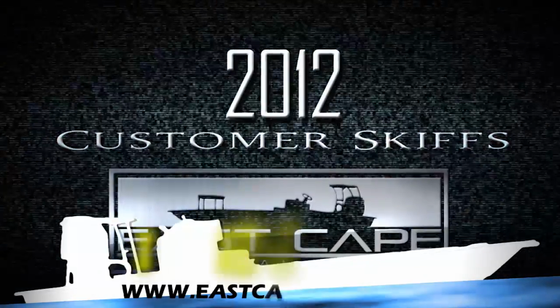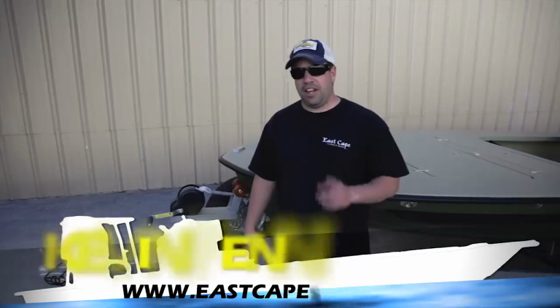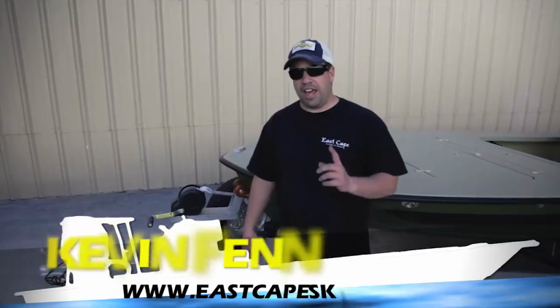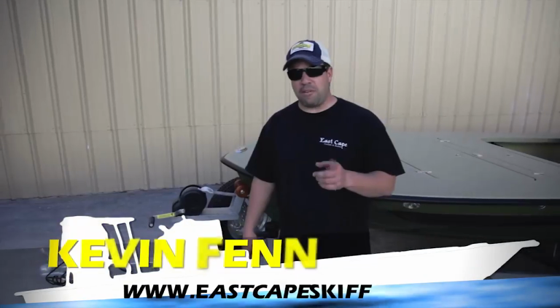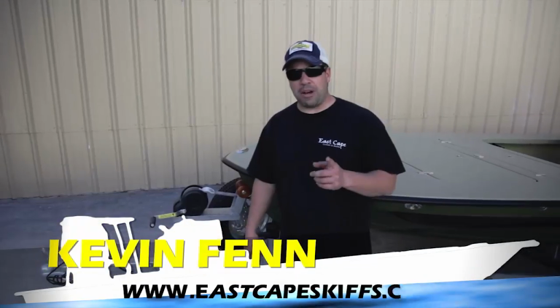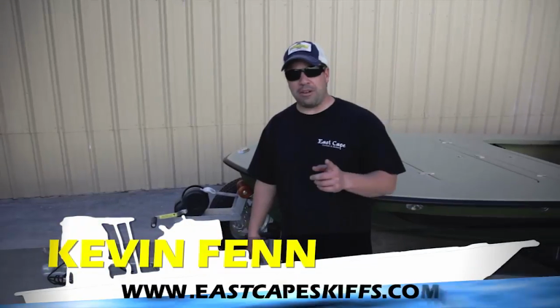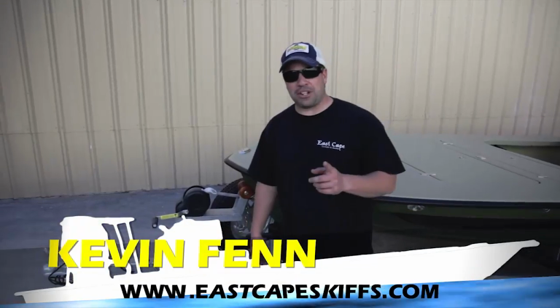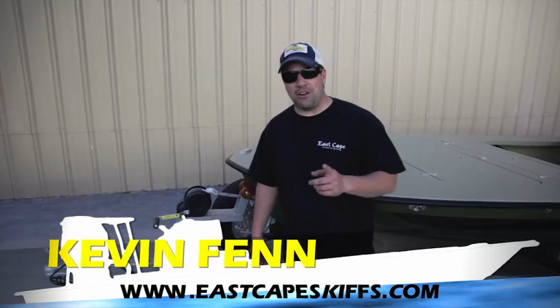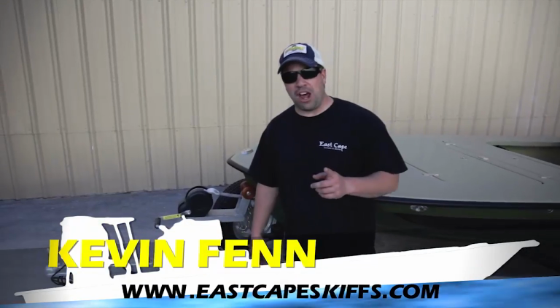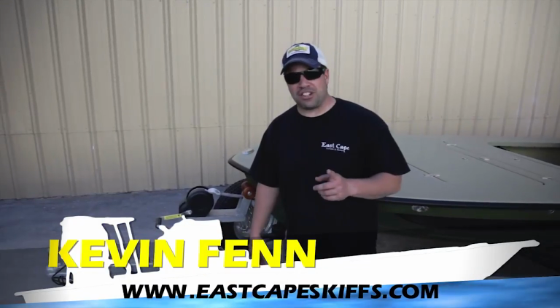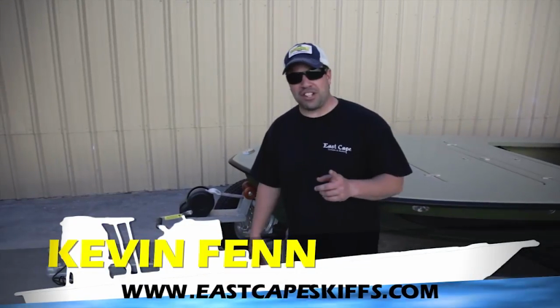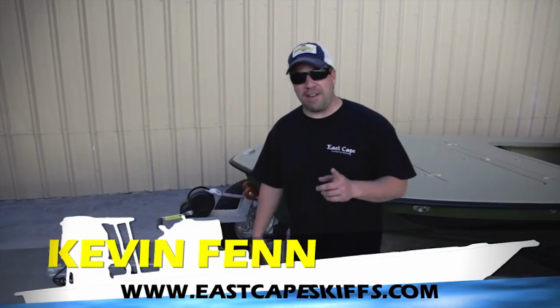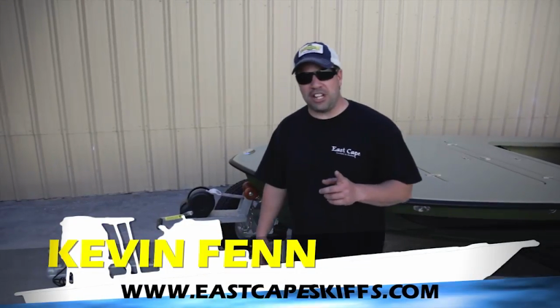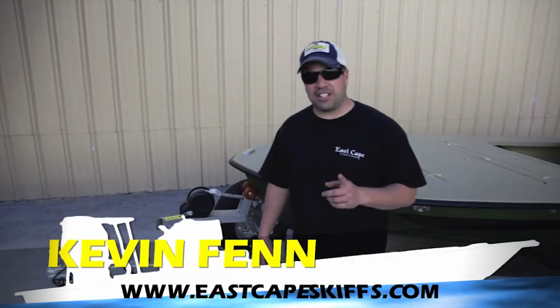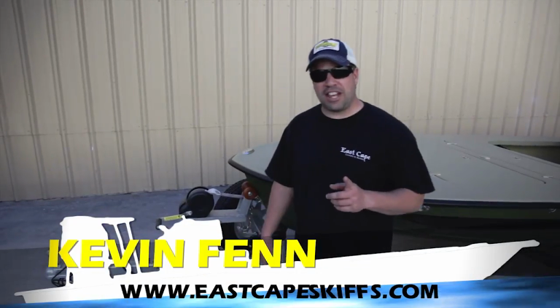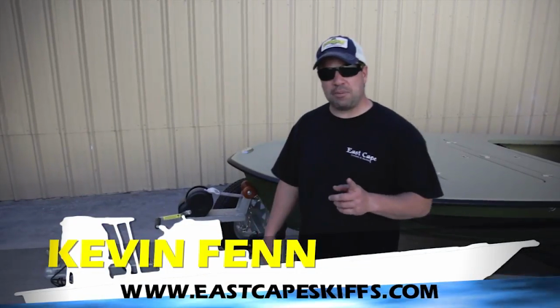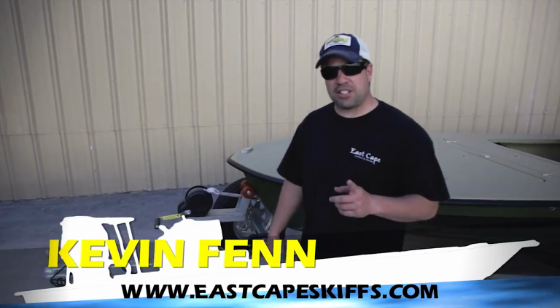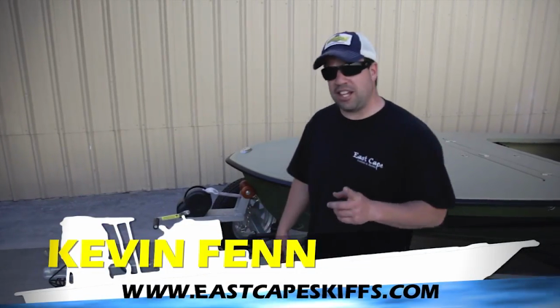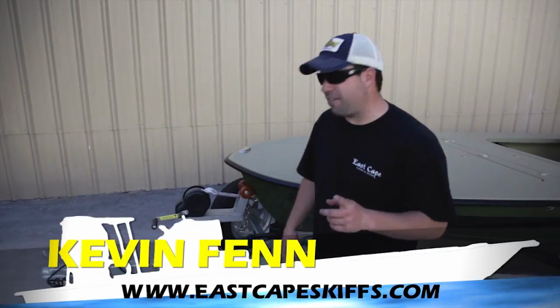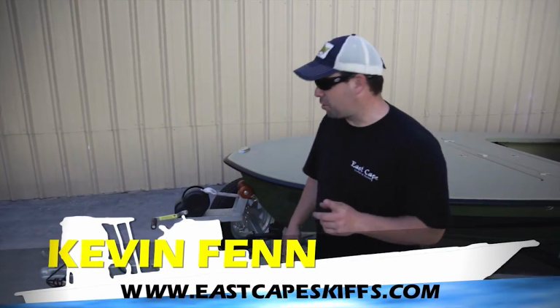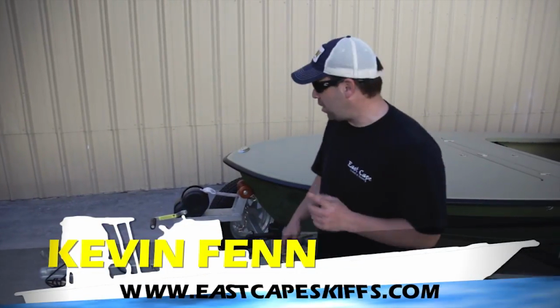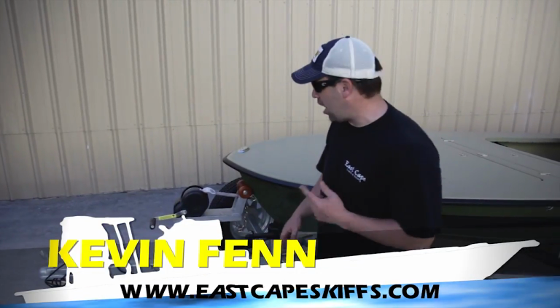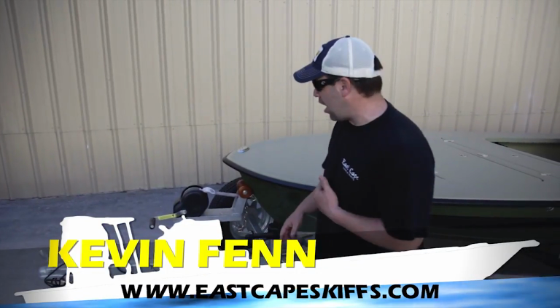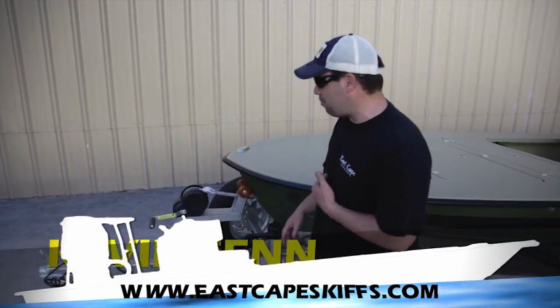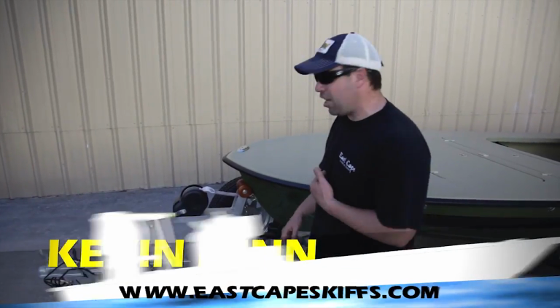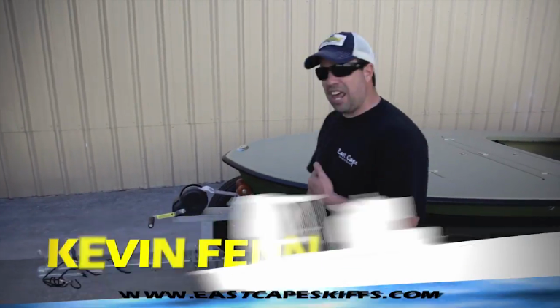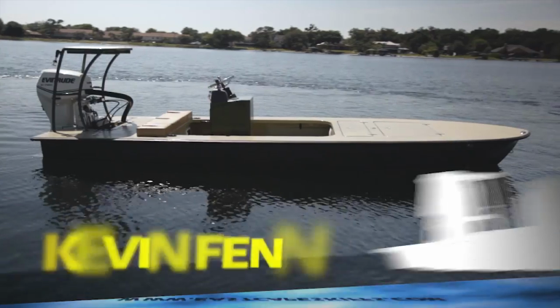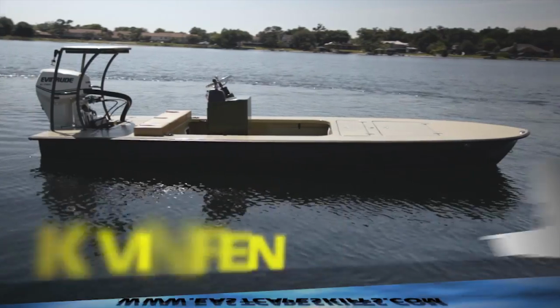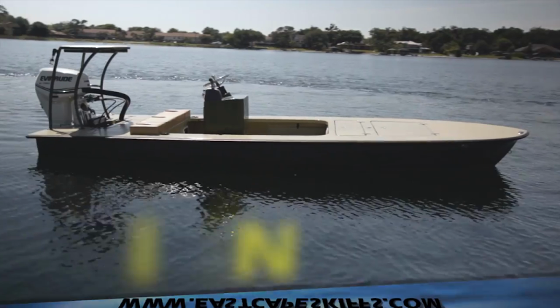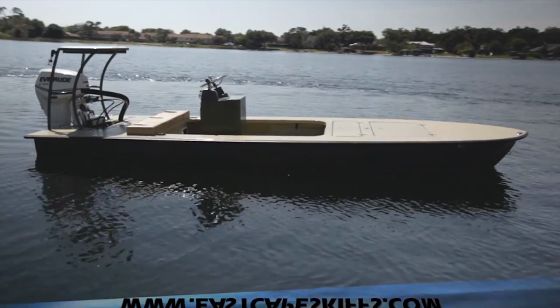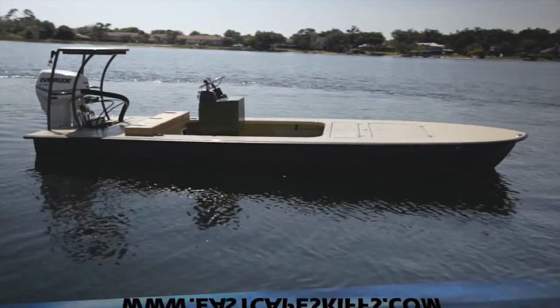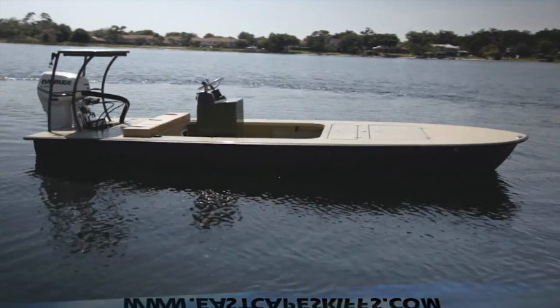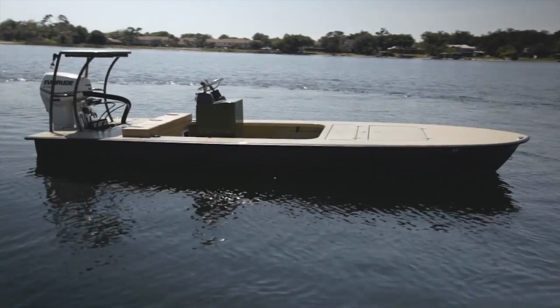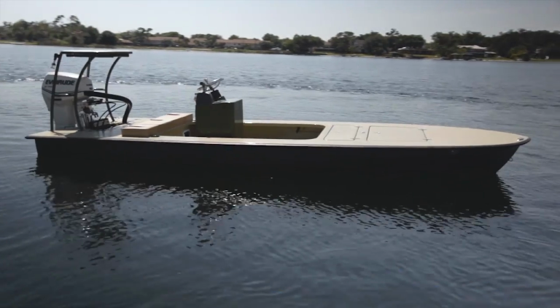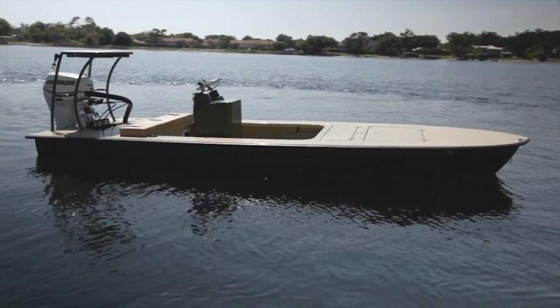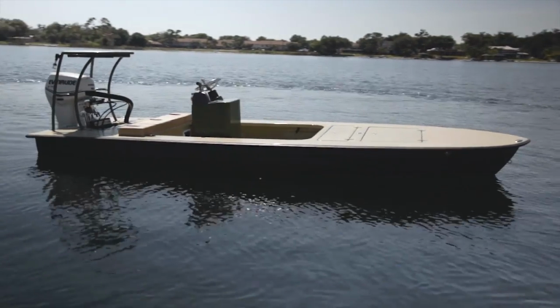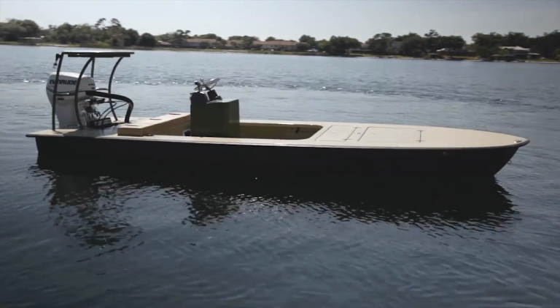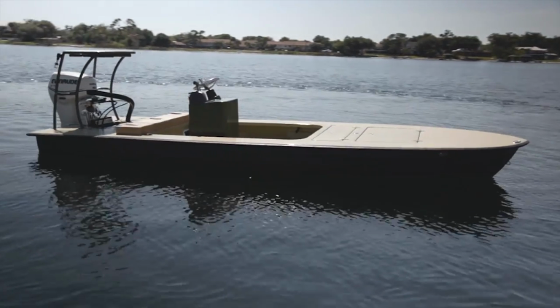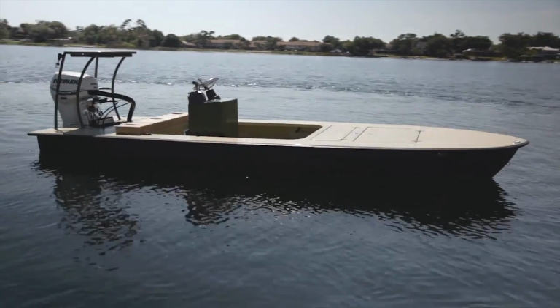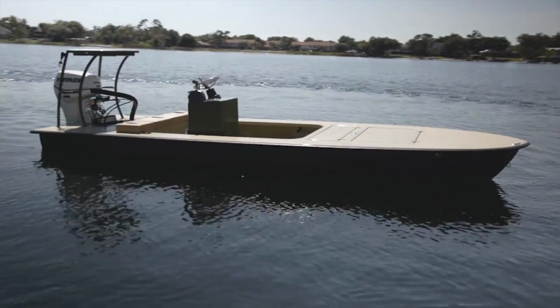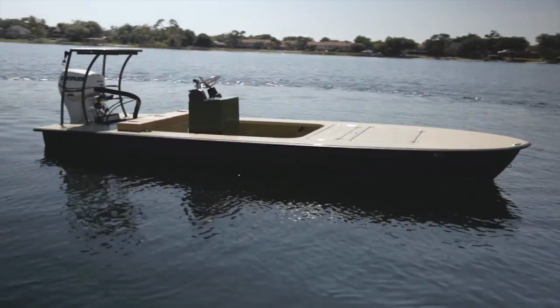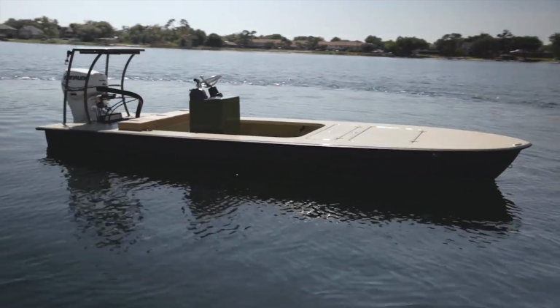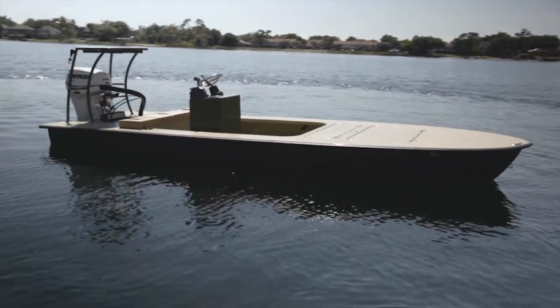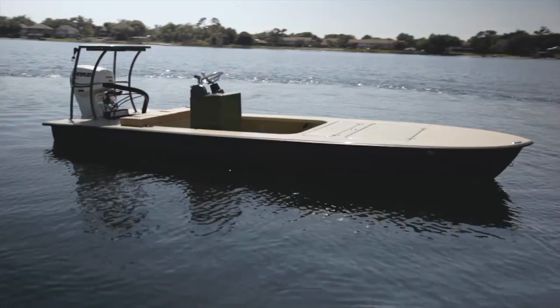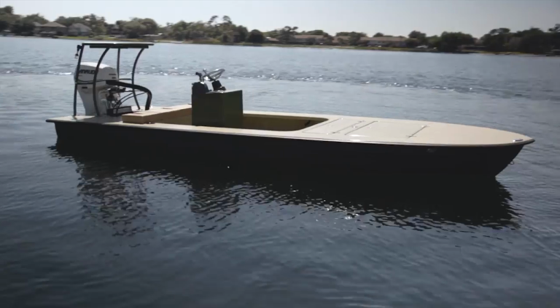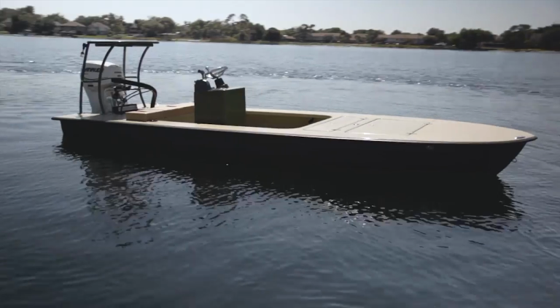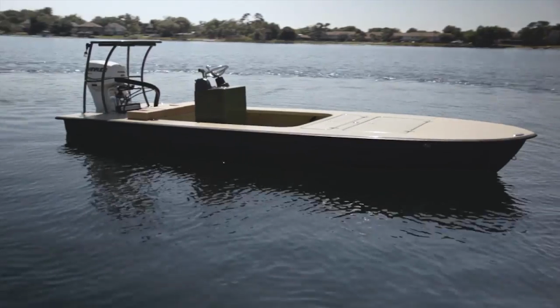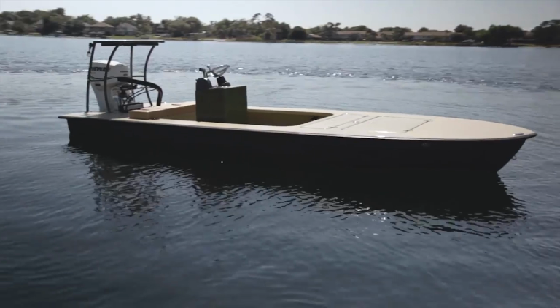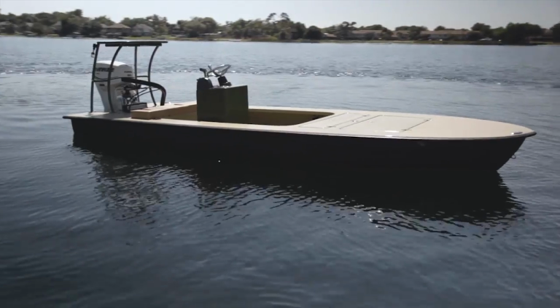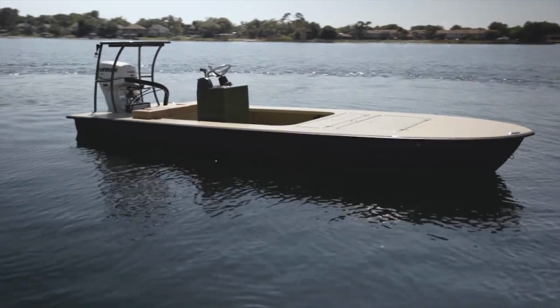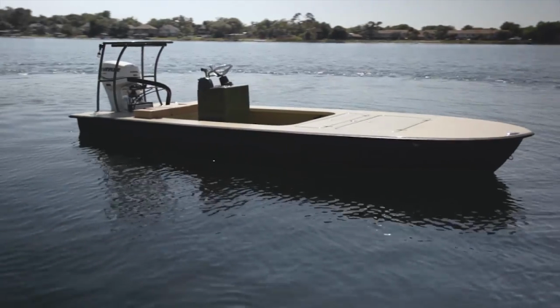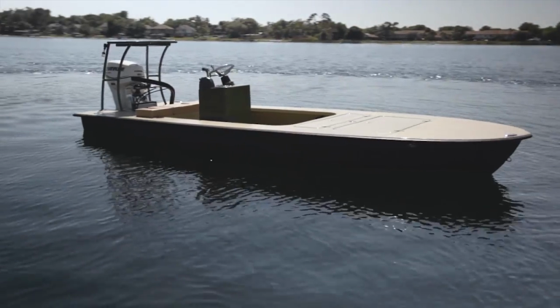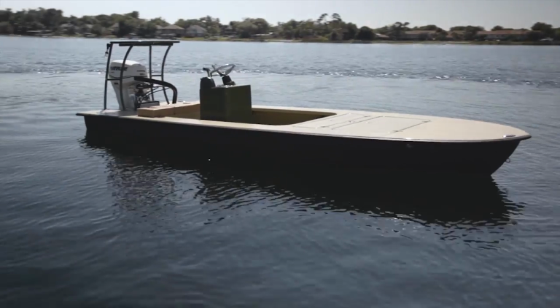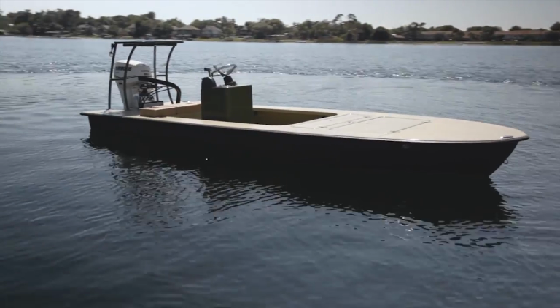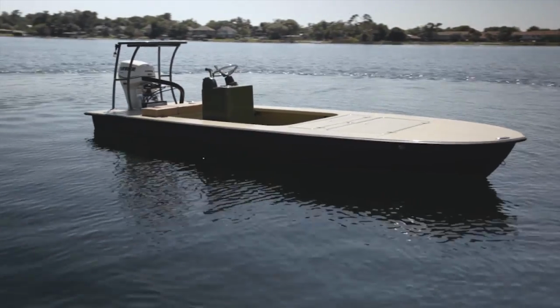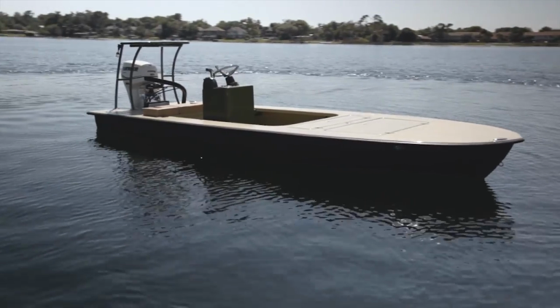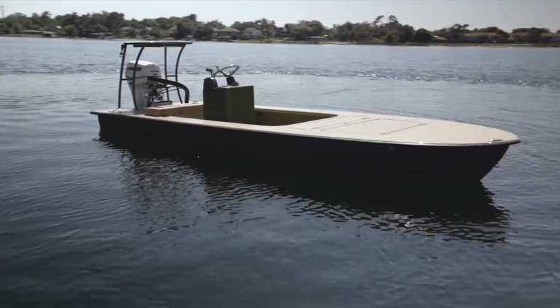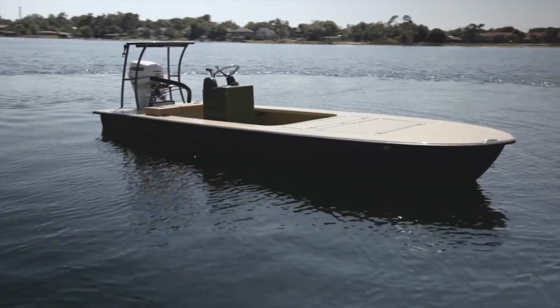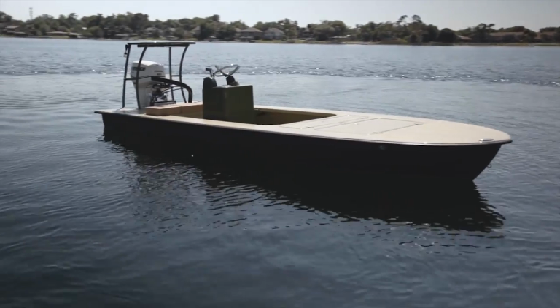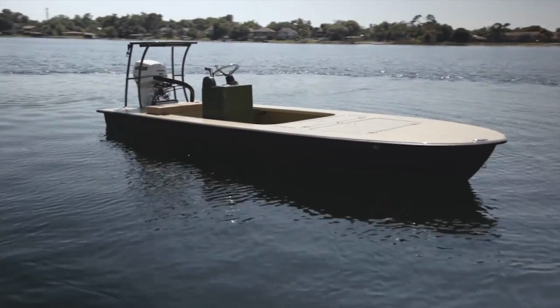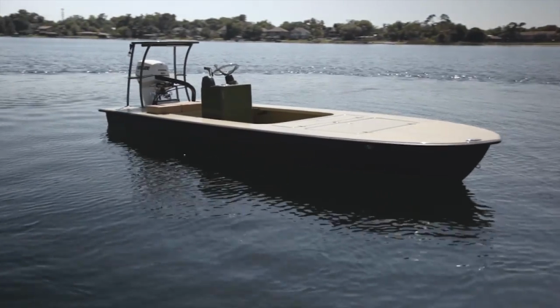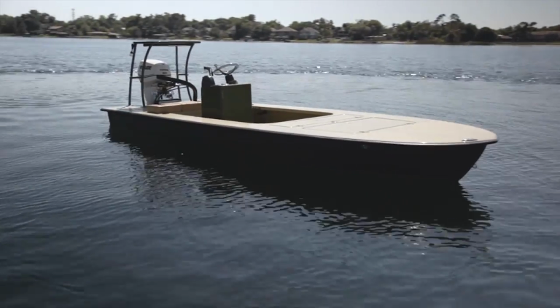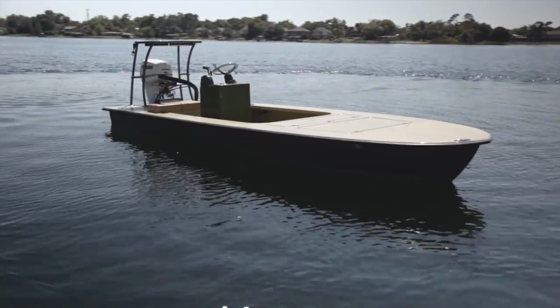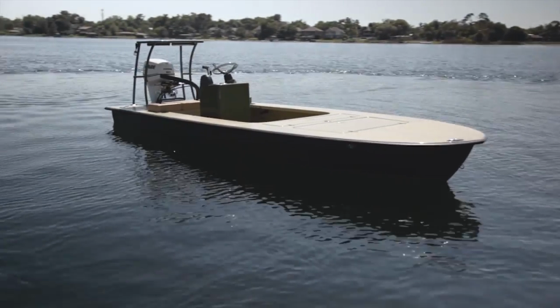Hey everybody, what's going on? It's Kevin, Escapes Skiffs. Behind me, a very, very tricked out Loss Man. Actually, as of right now, it's one of a kind.